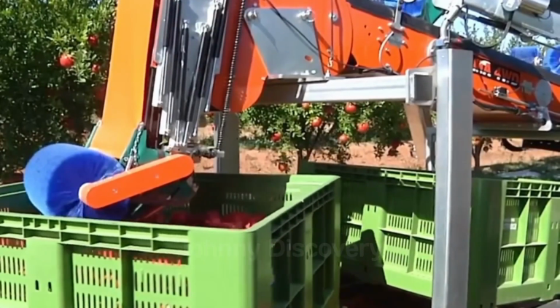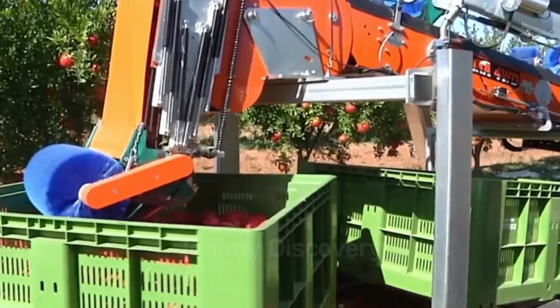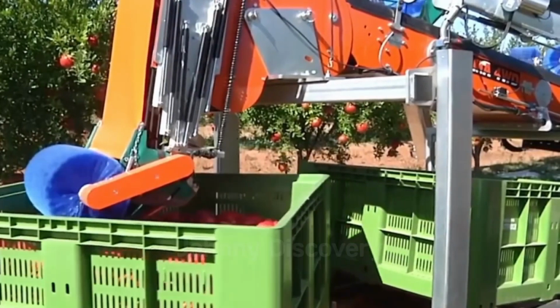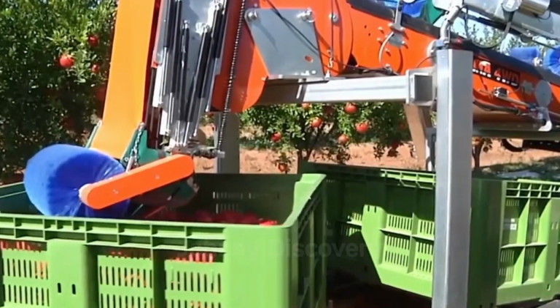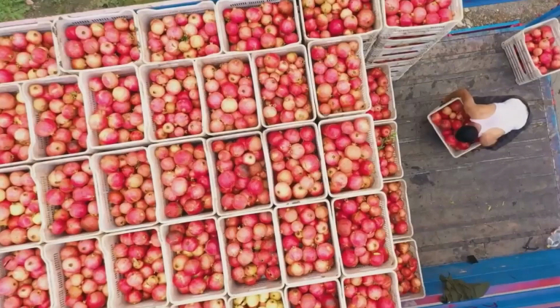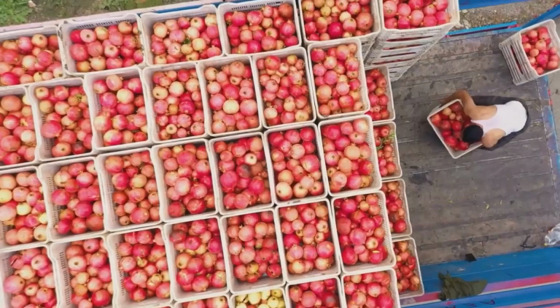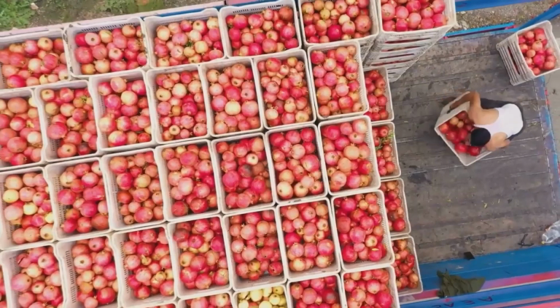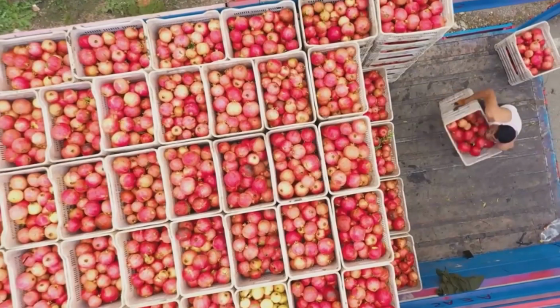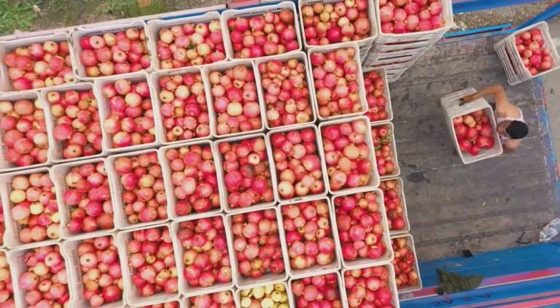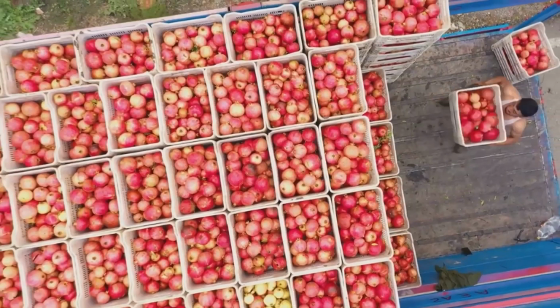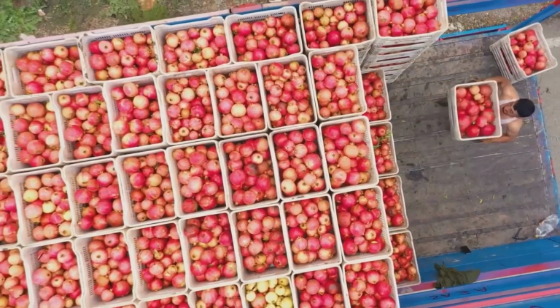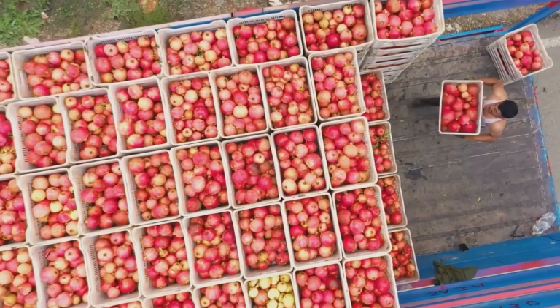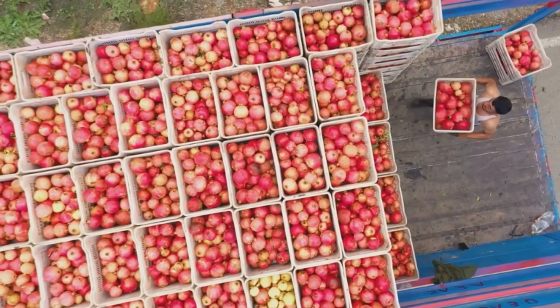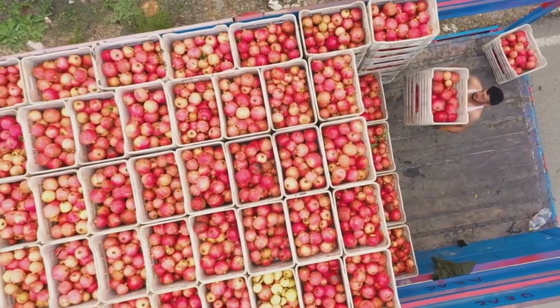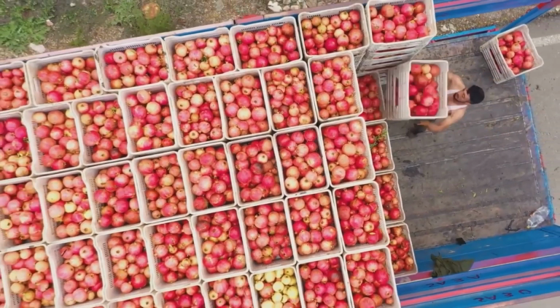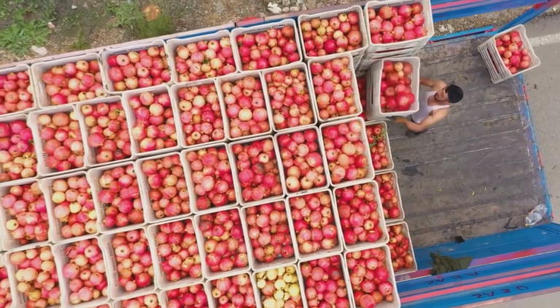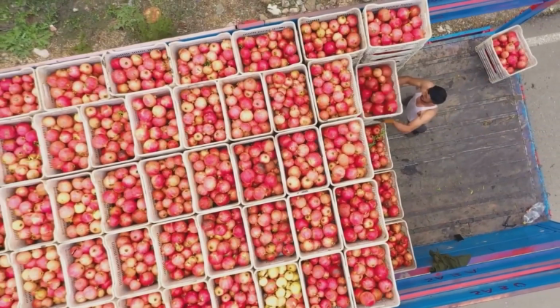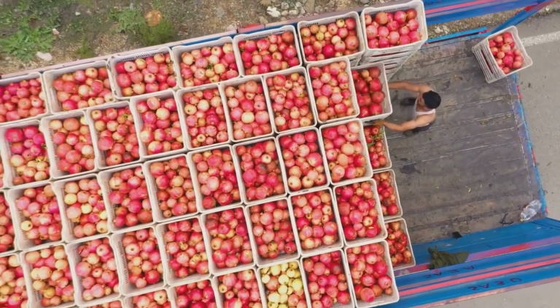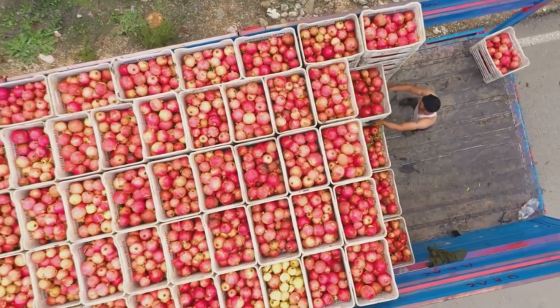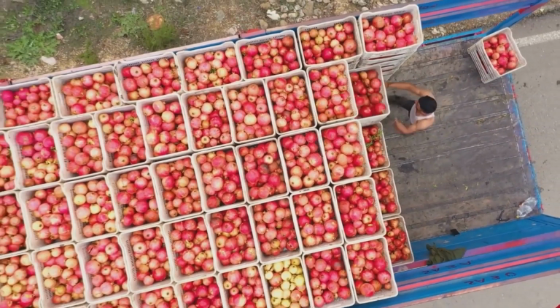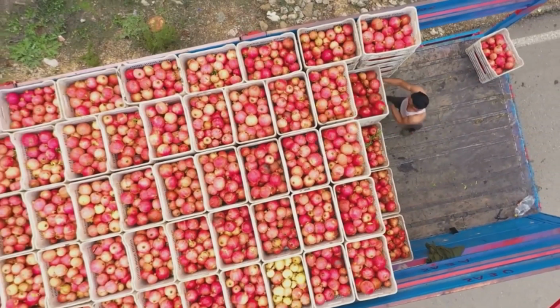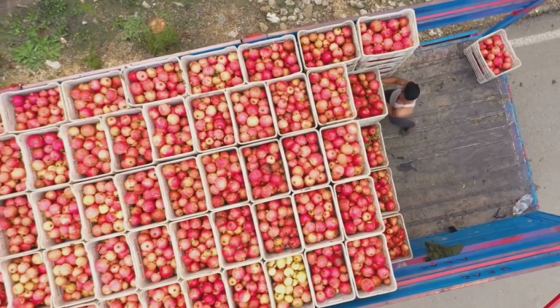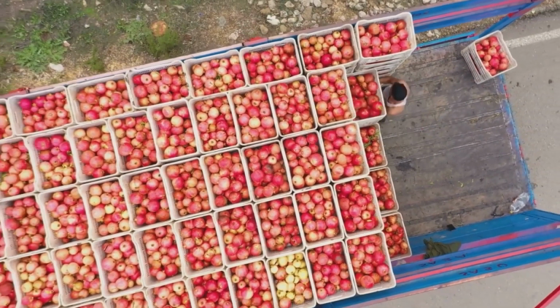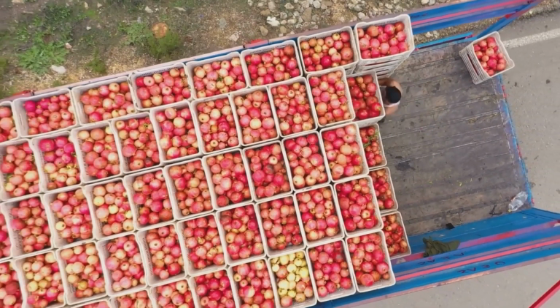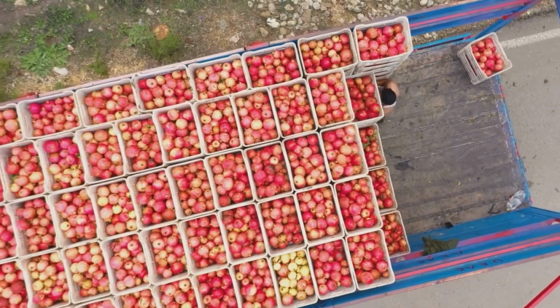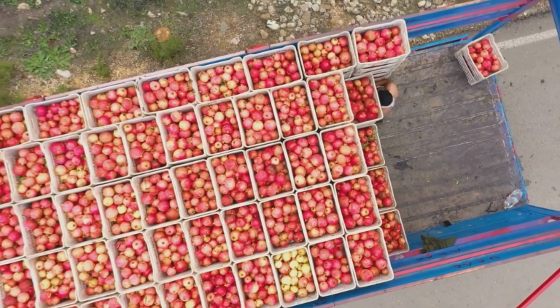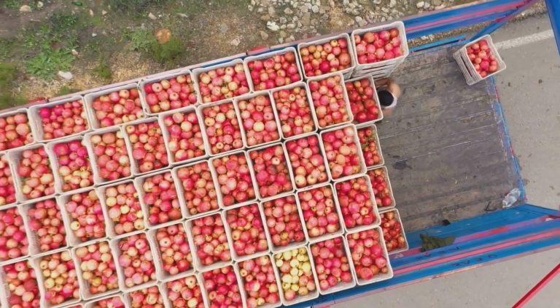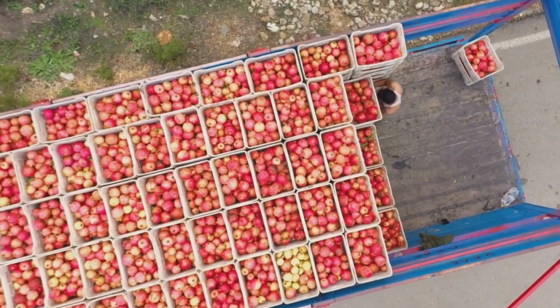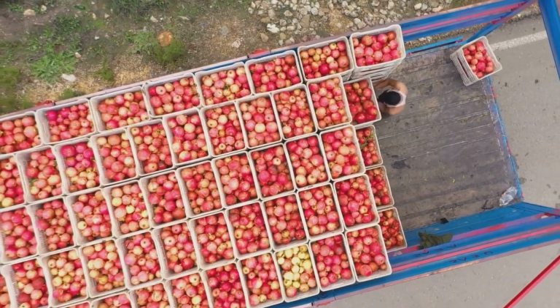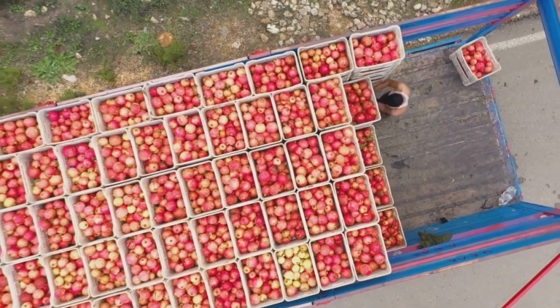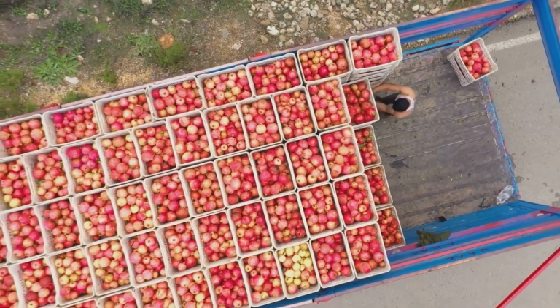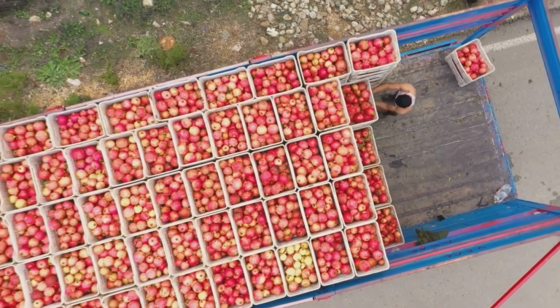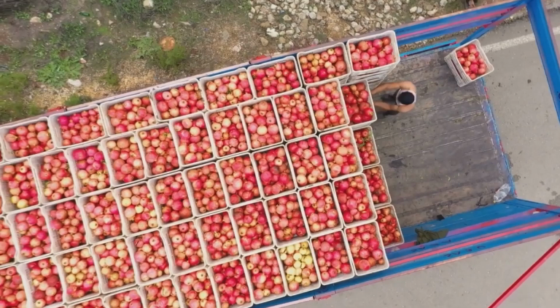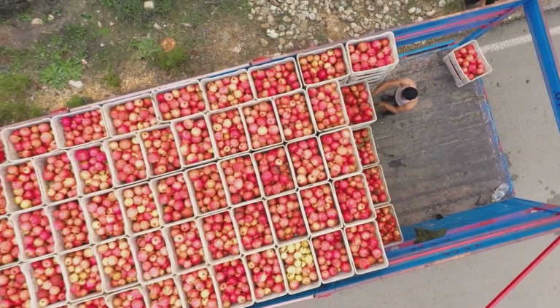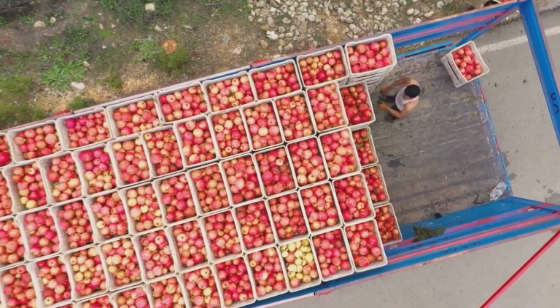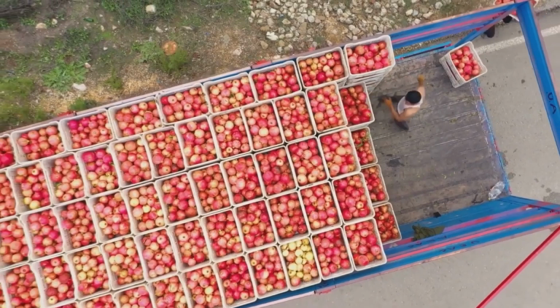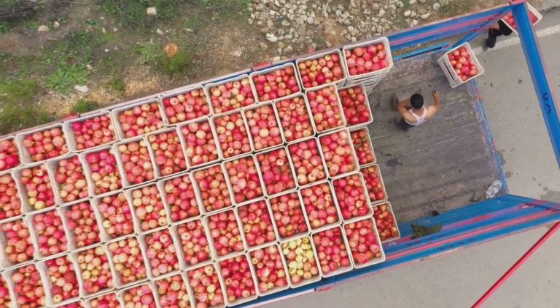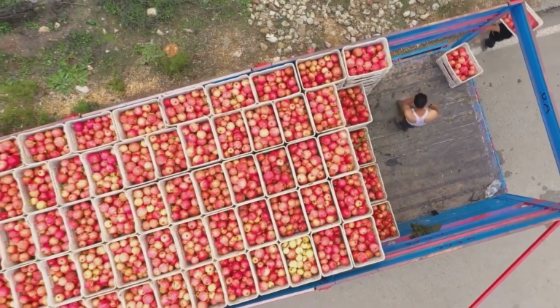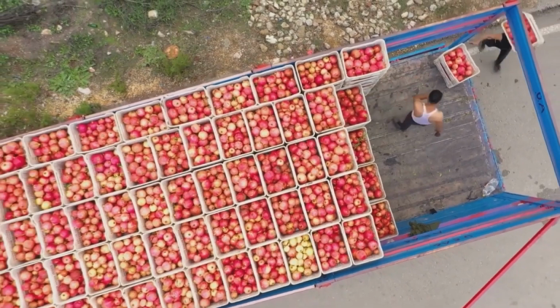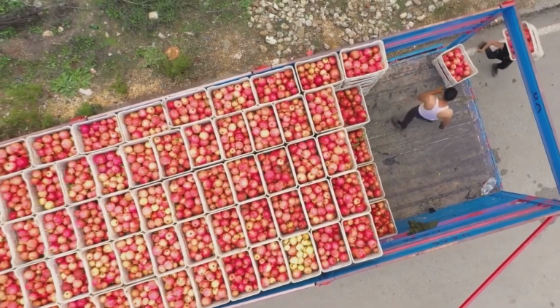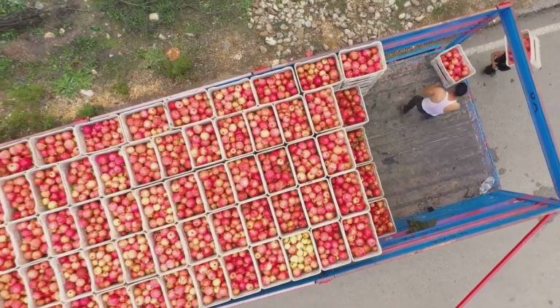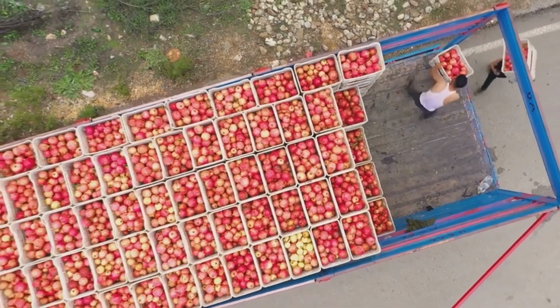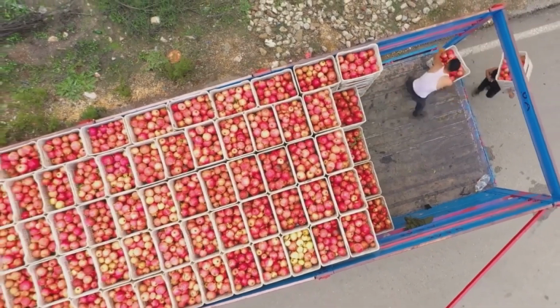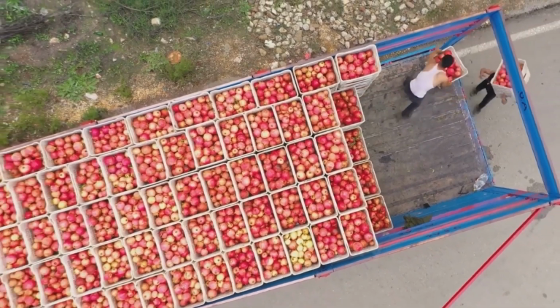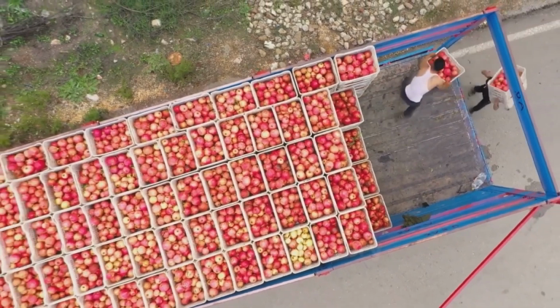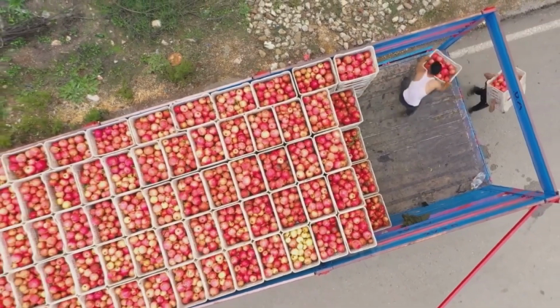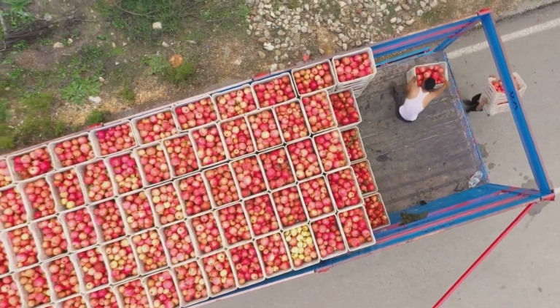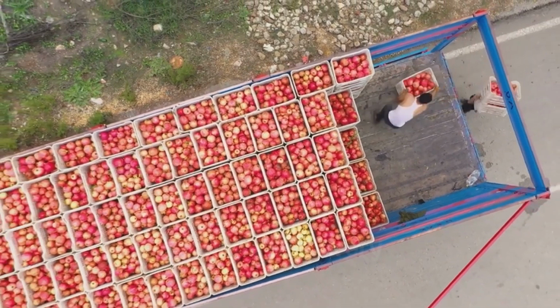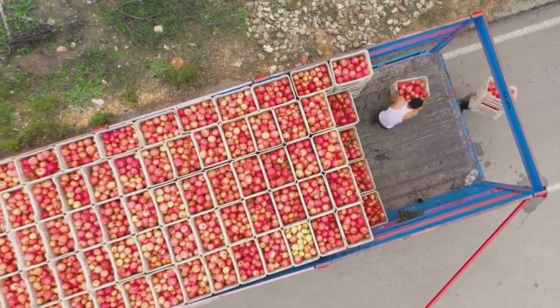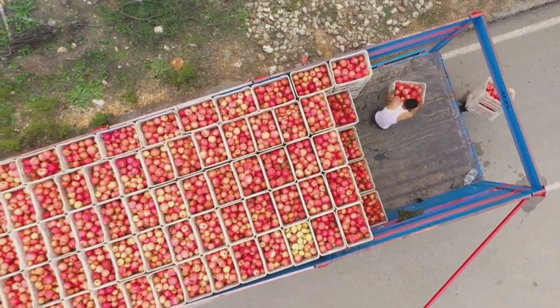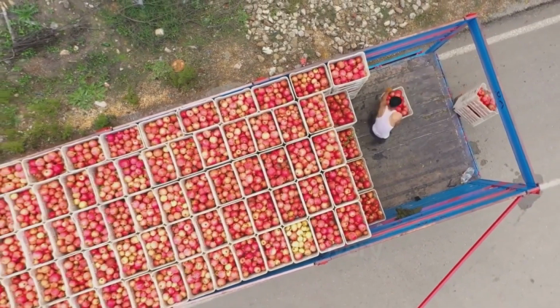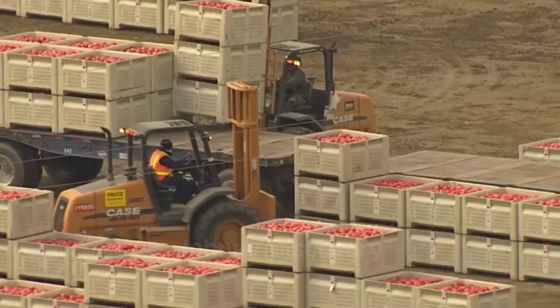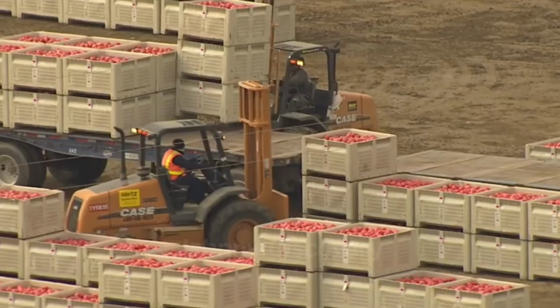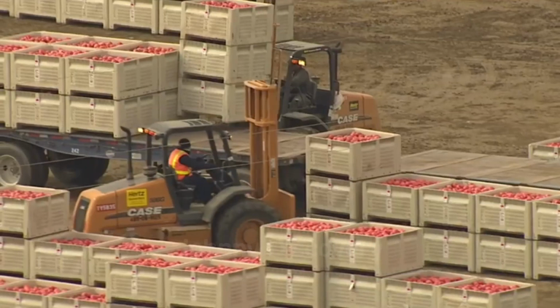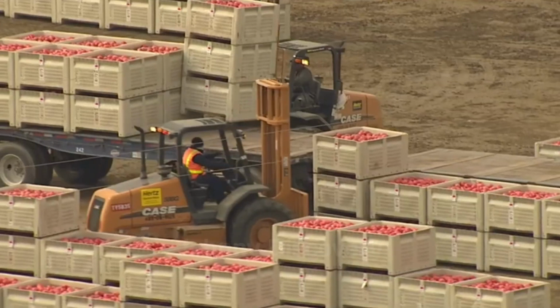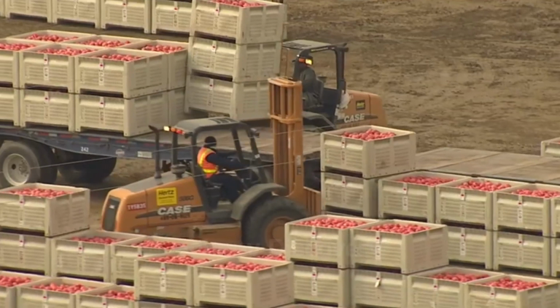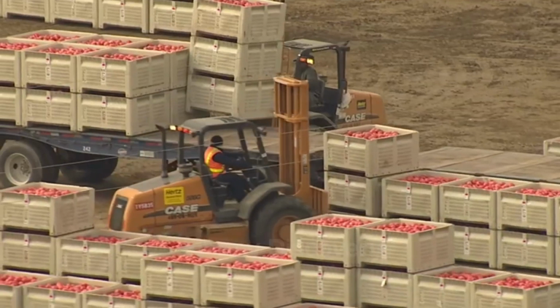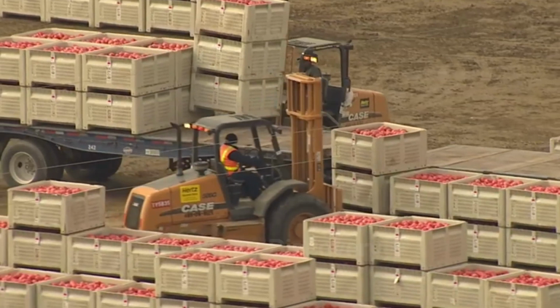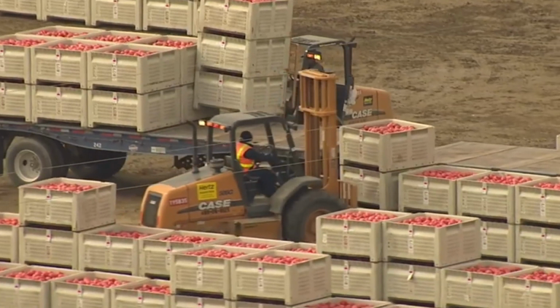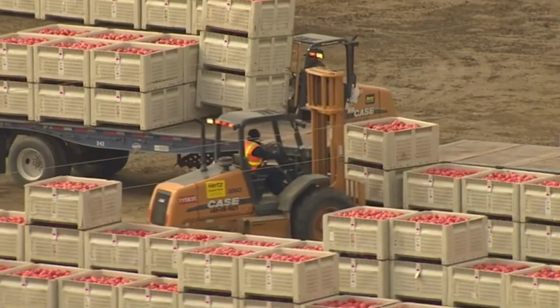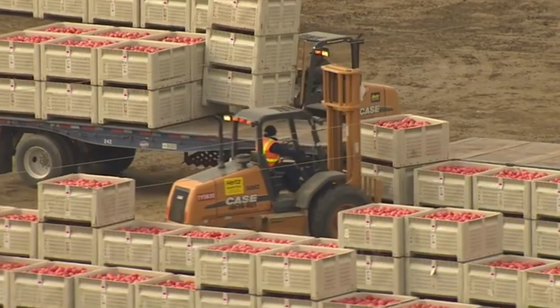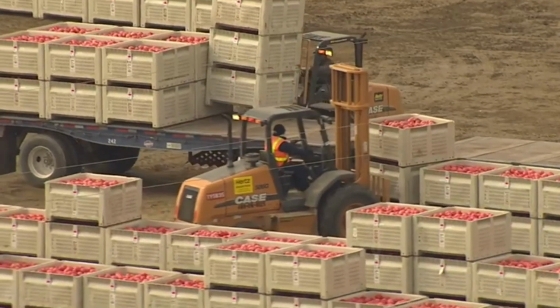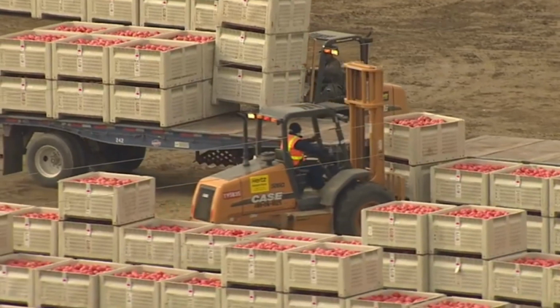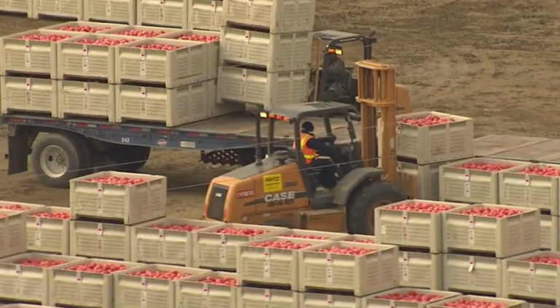Once harvested, tons of pomegranates are transported to processing facilities for packaging and juice production.